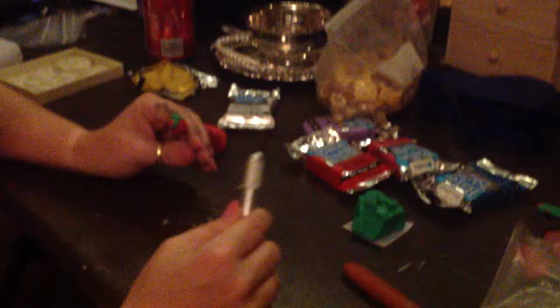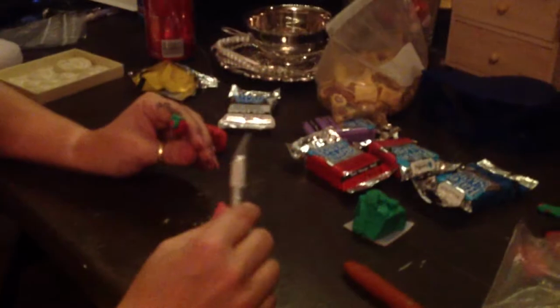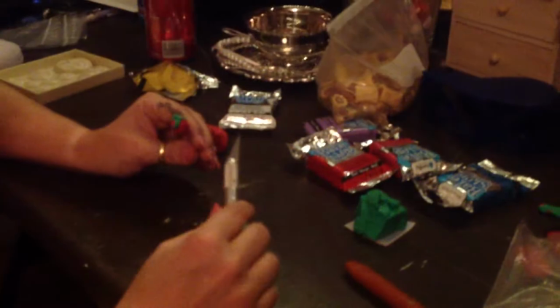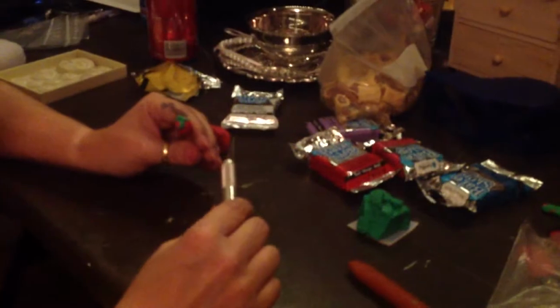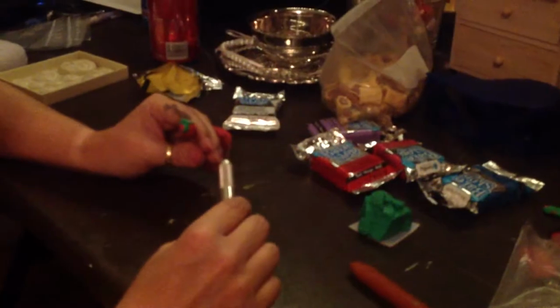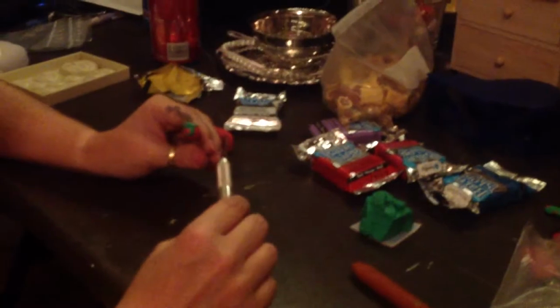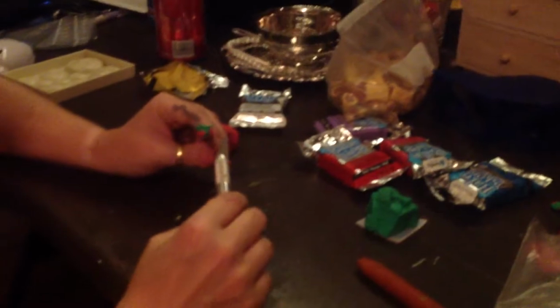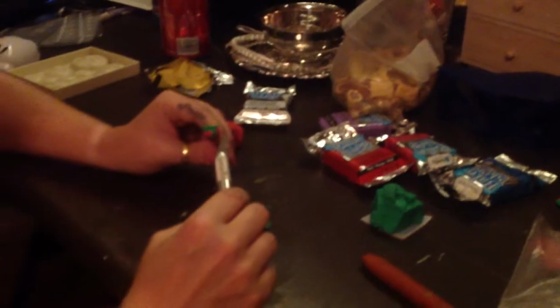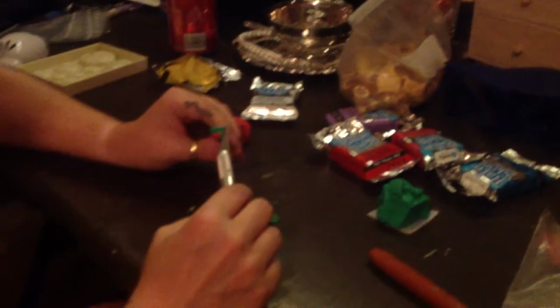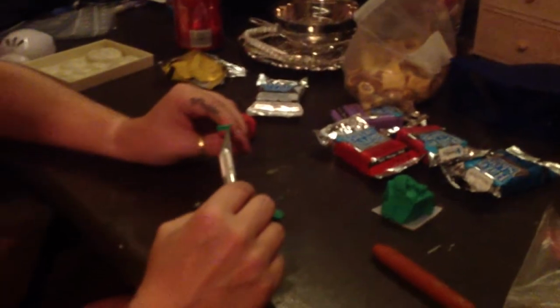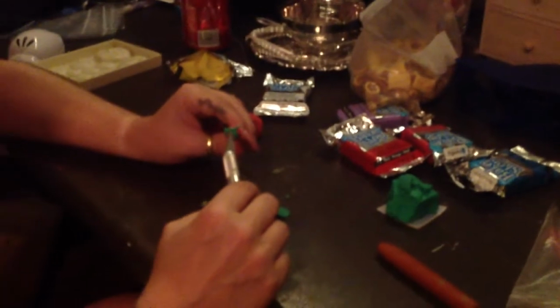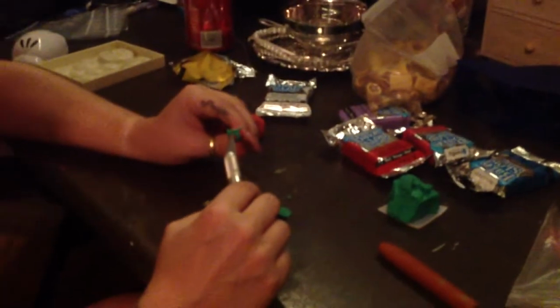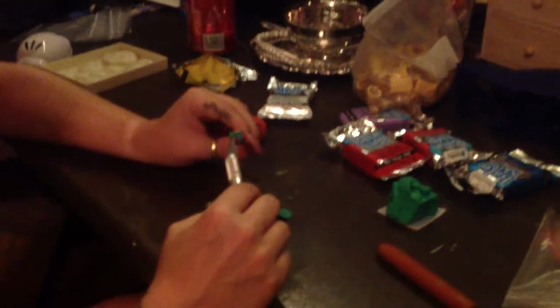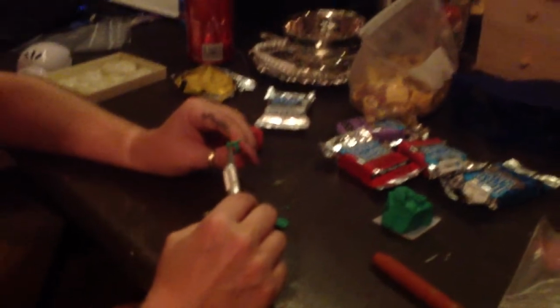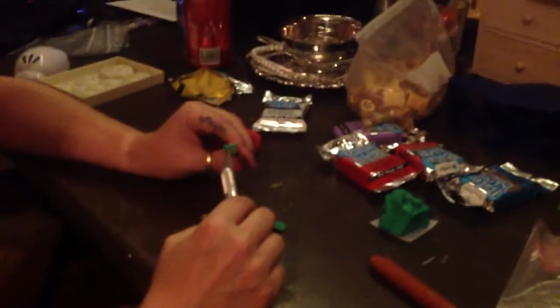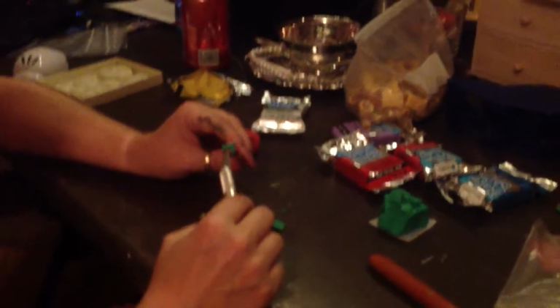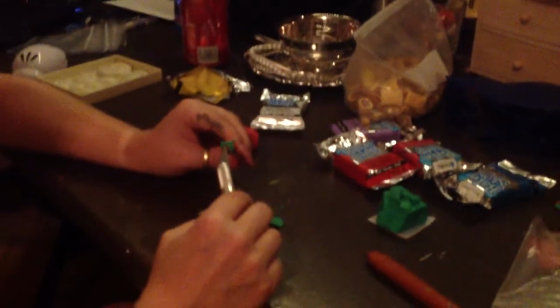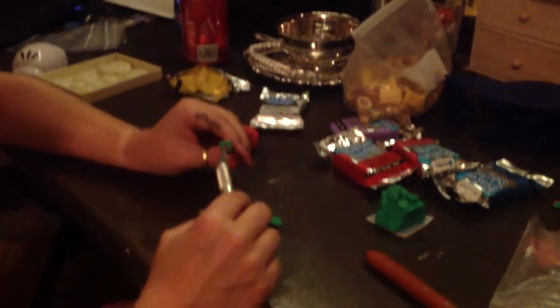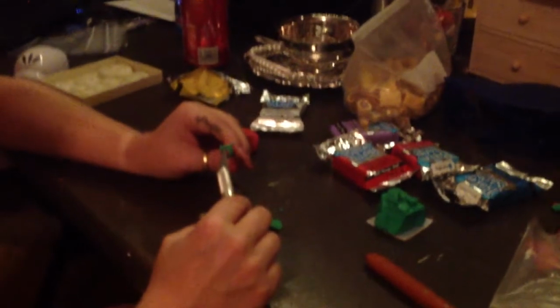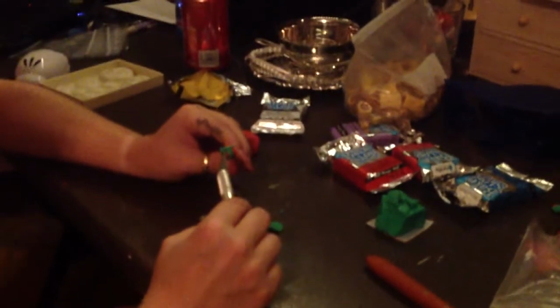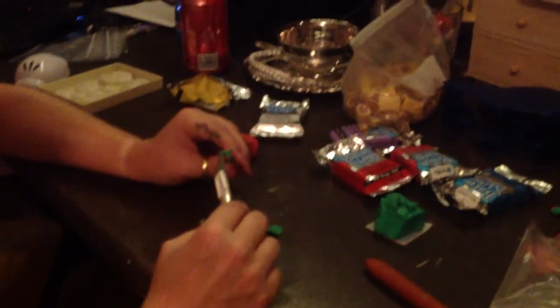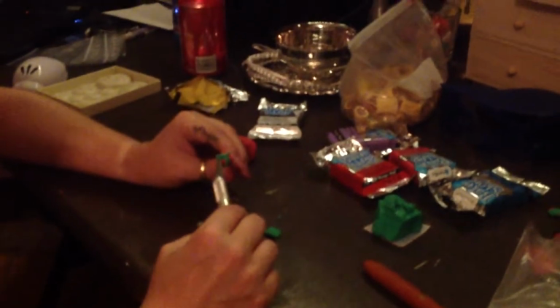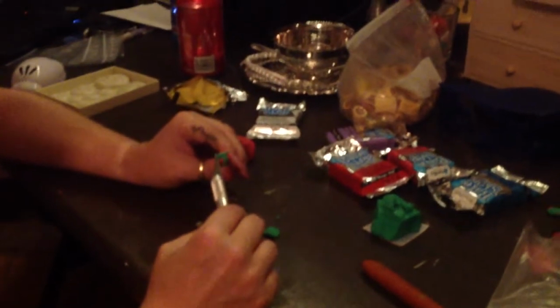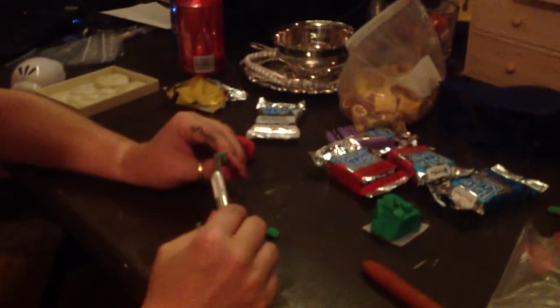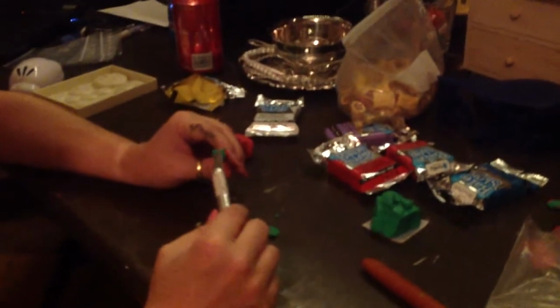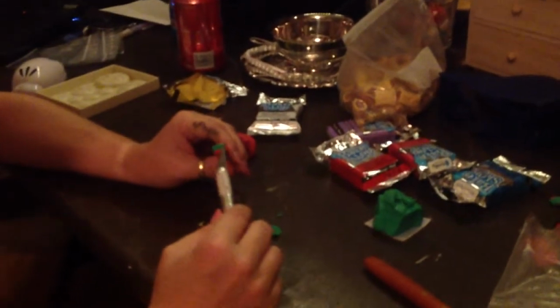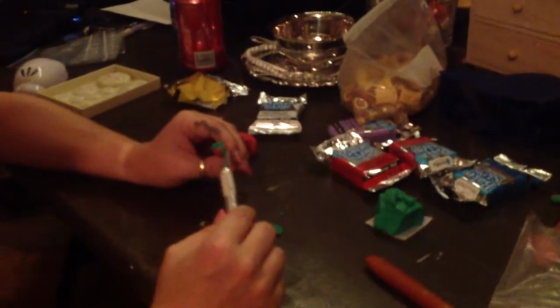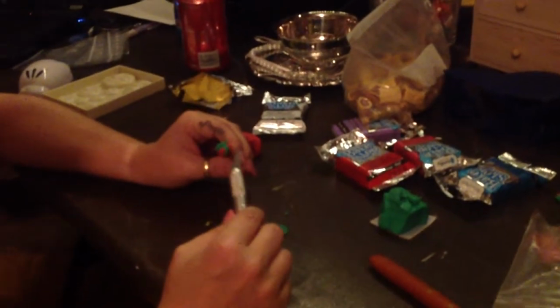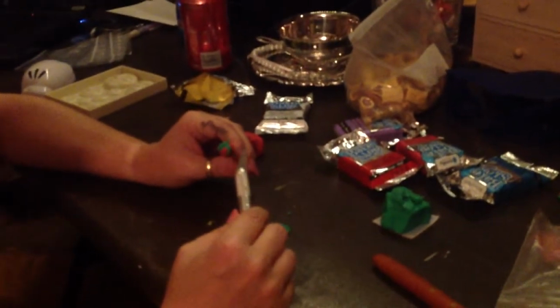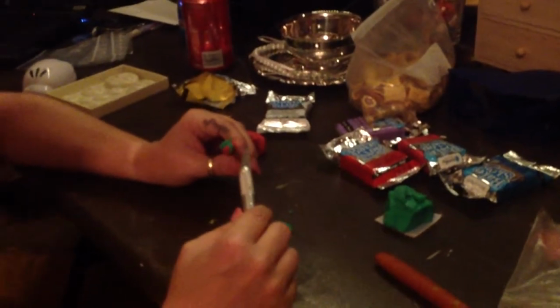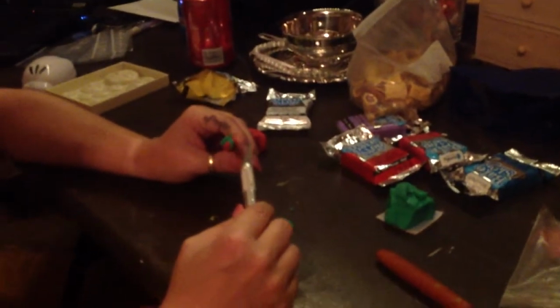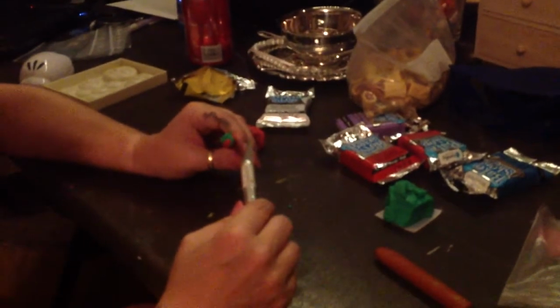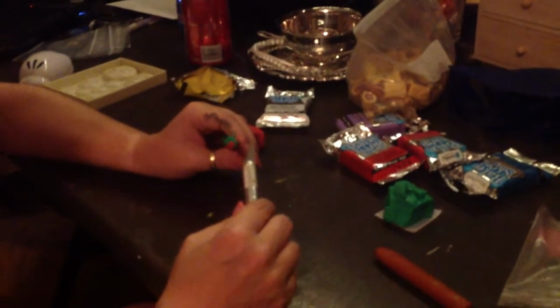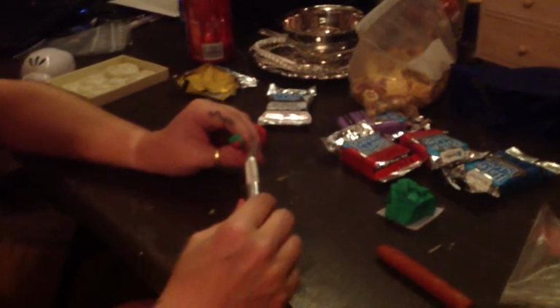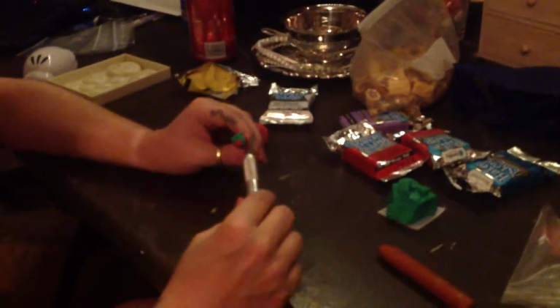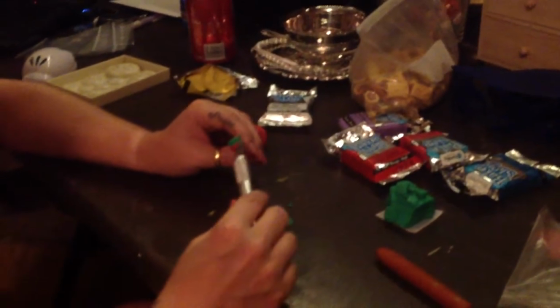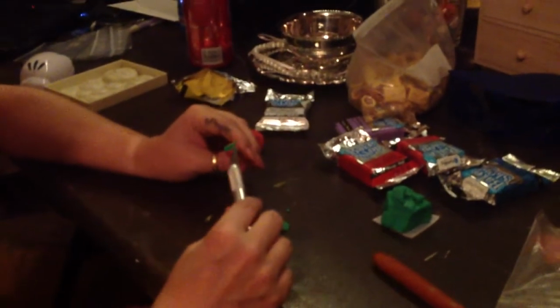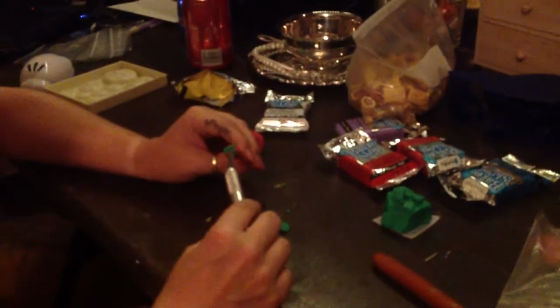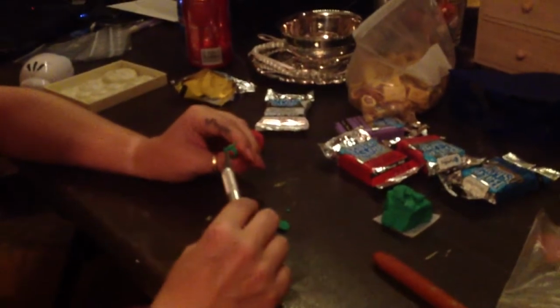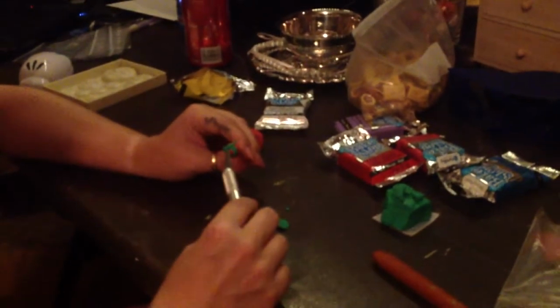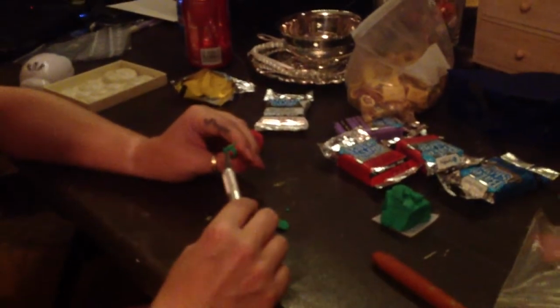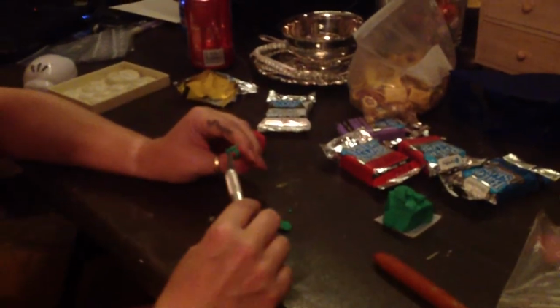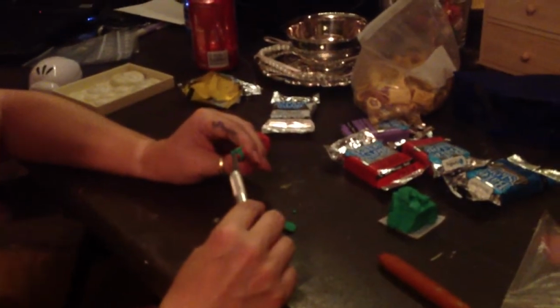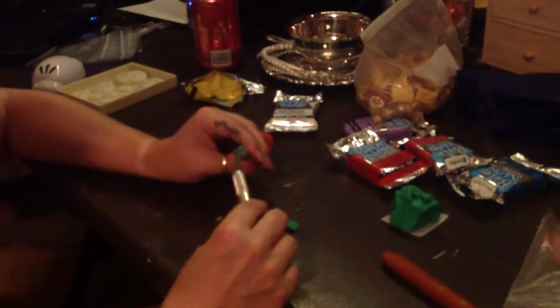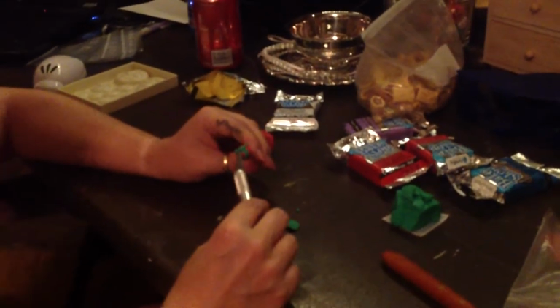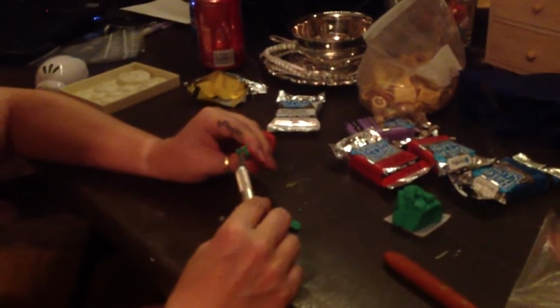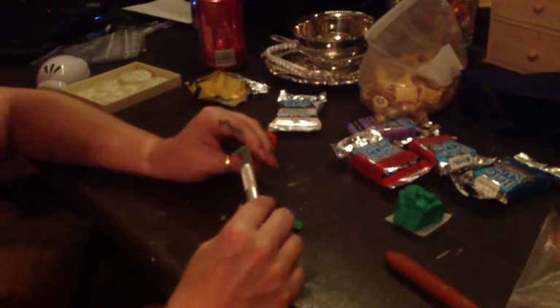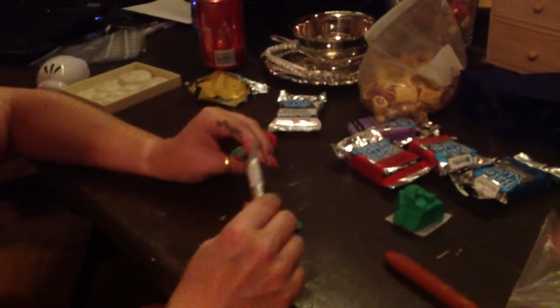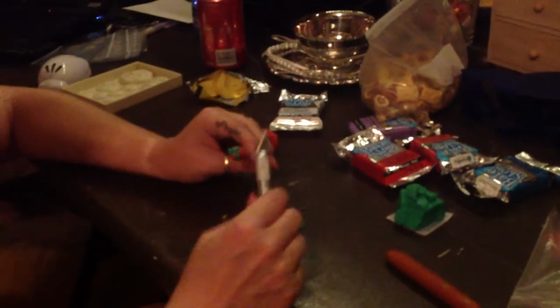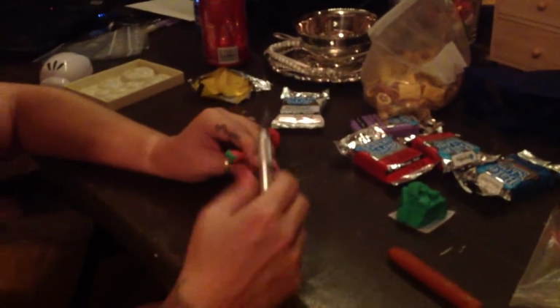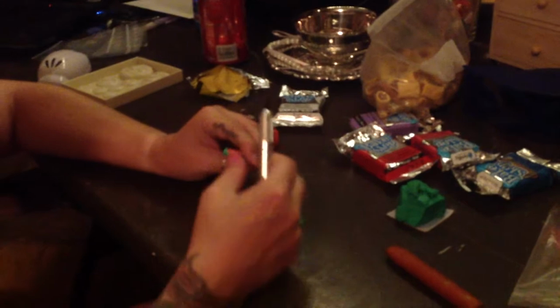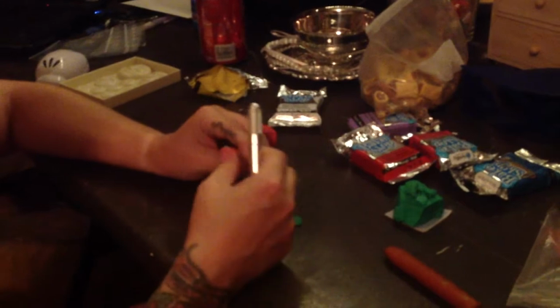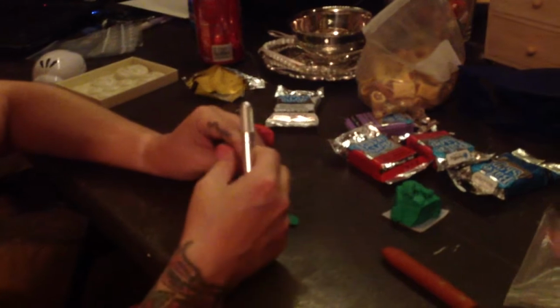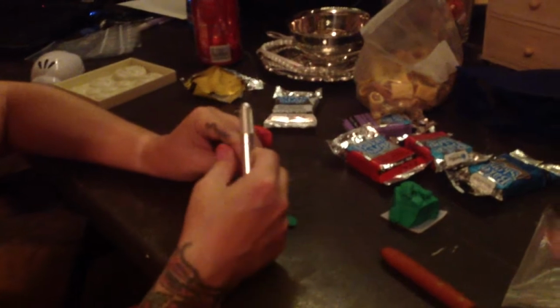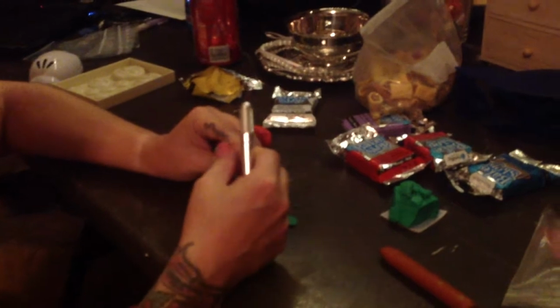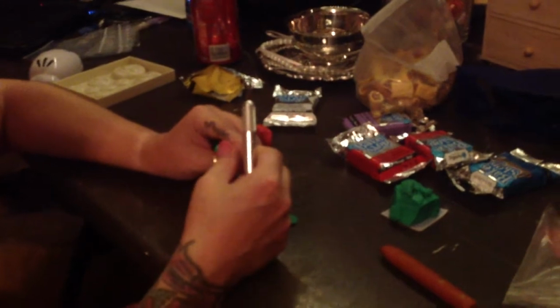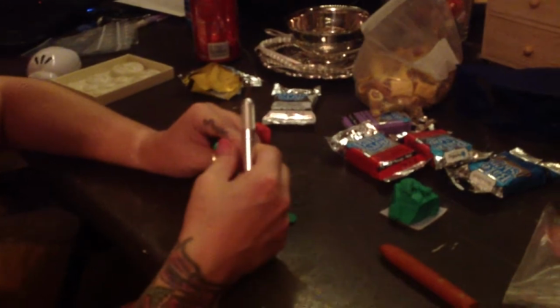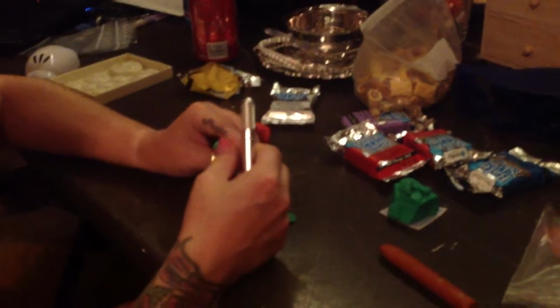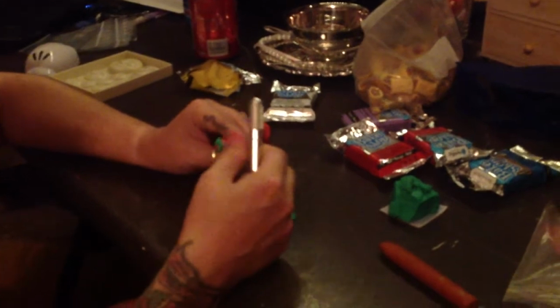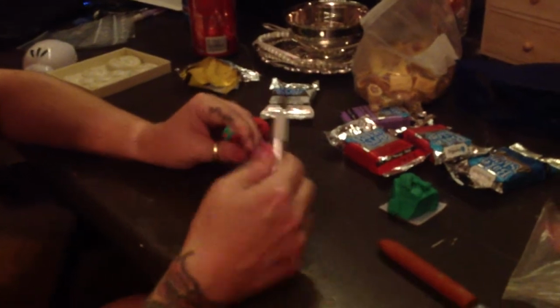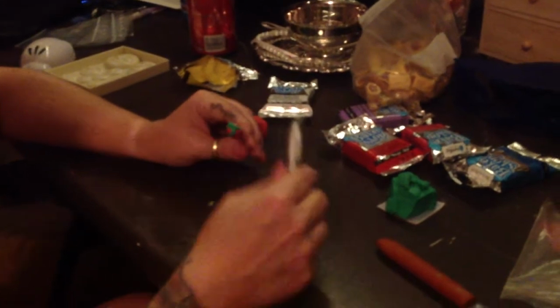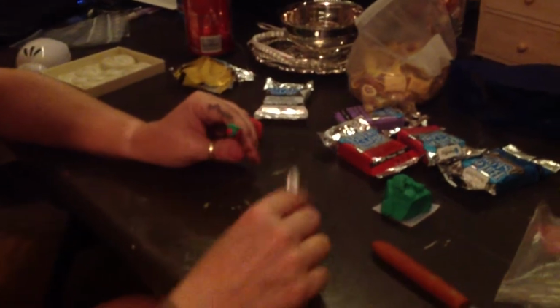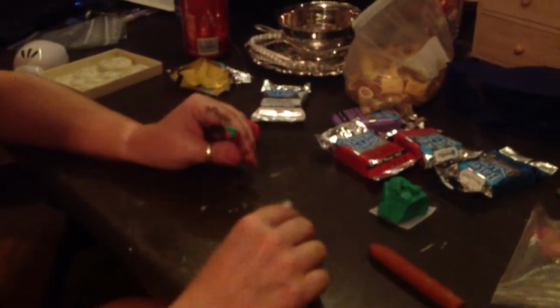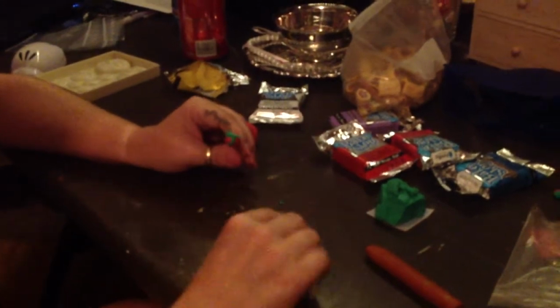Guys, it's me. My son thought he got my nose — he better not have. Anyway, here is part two of the strawberry.